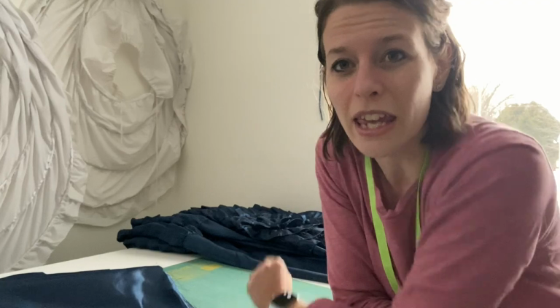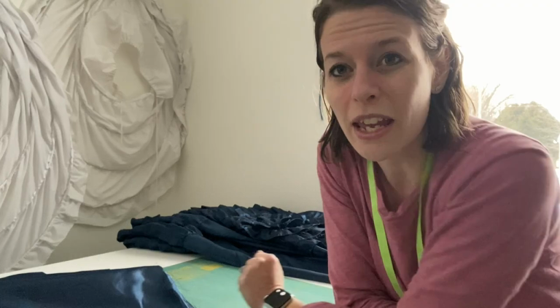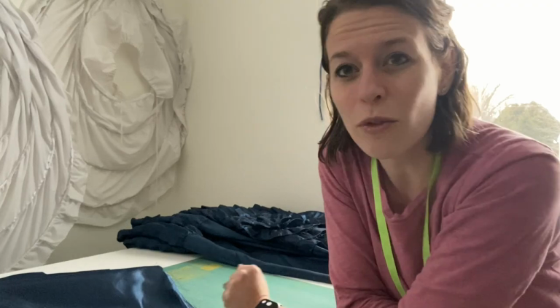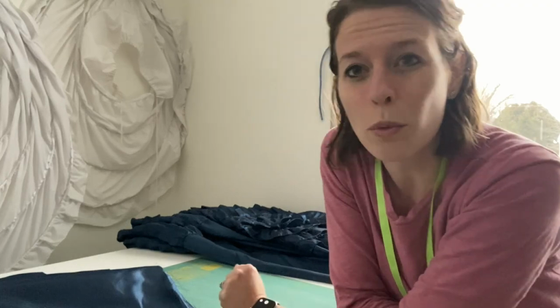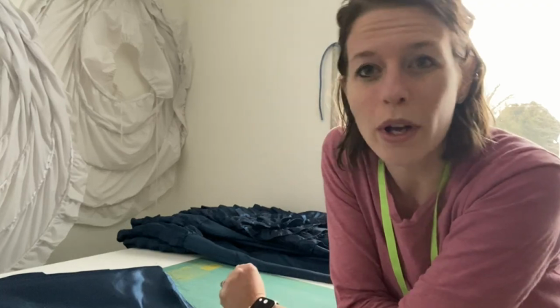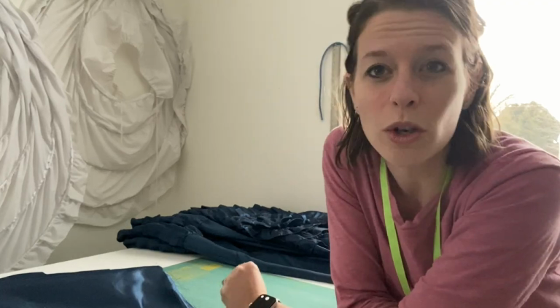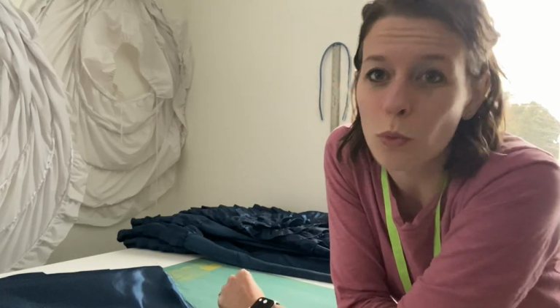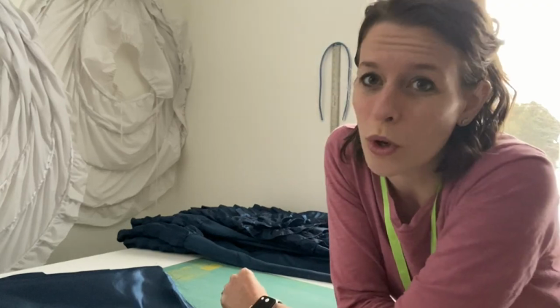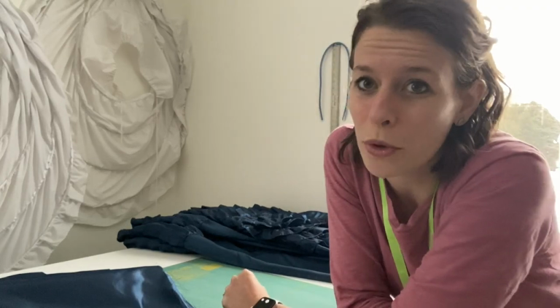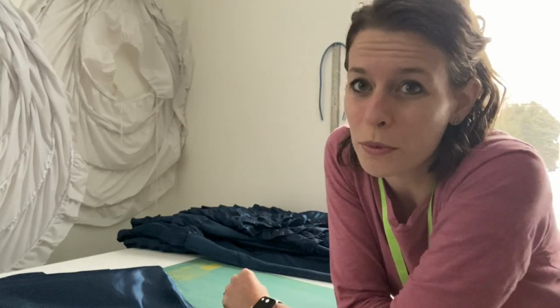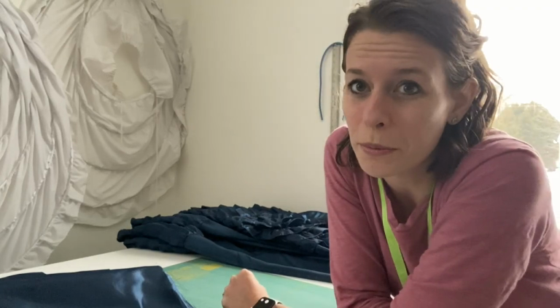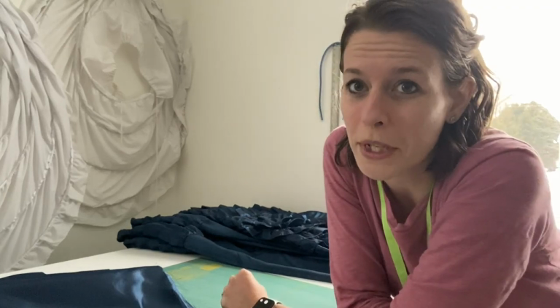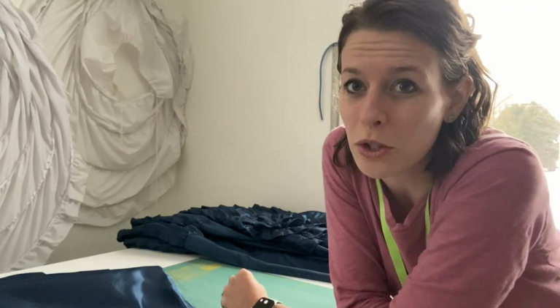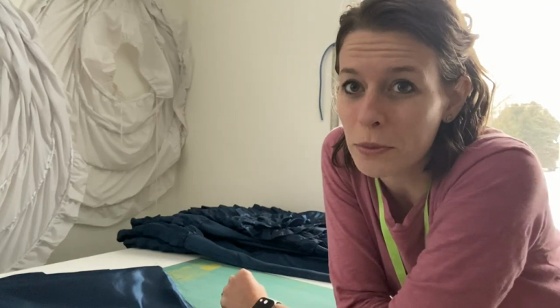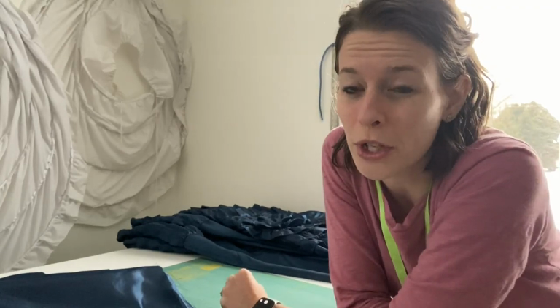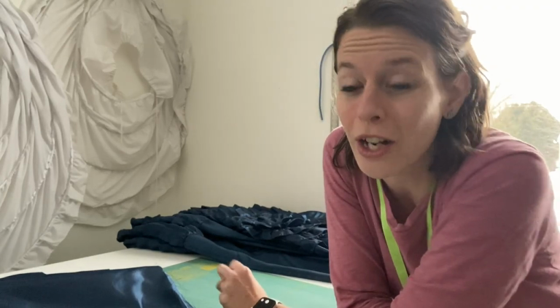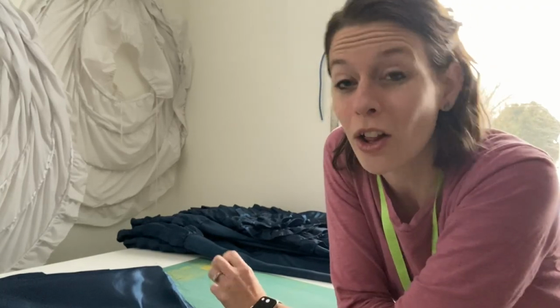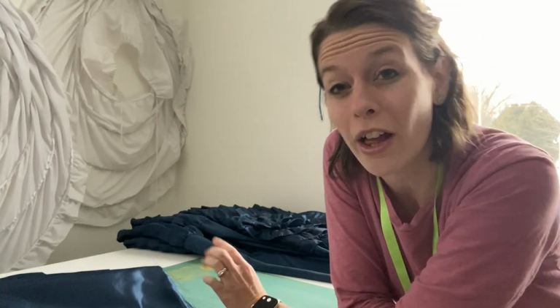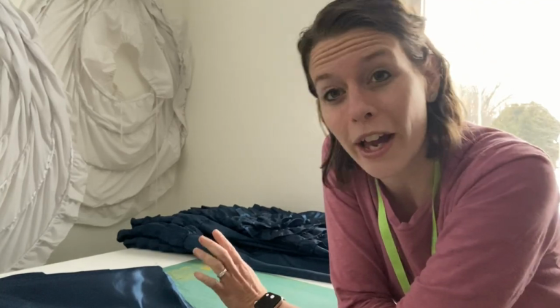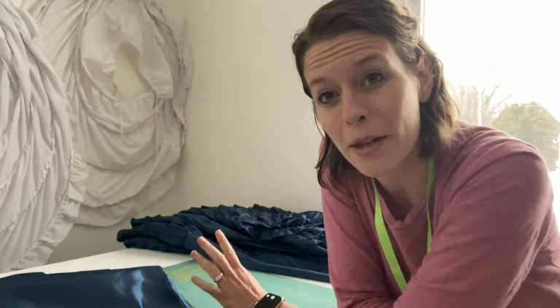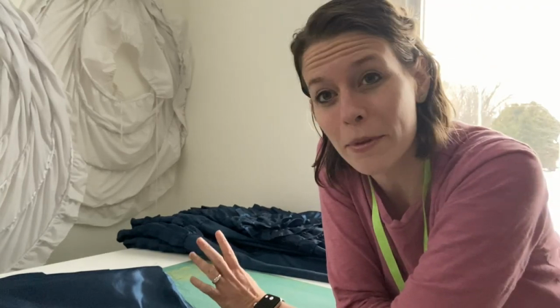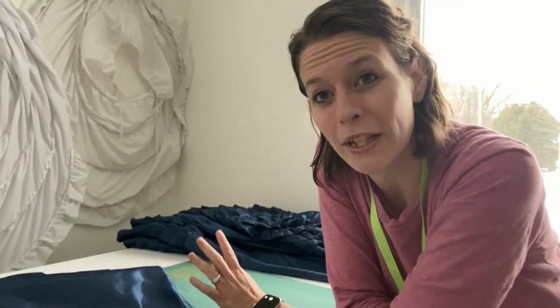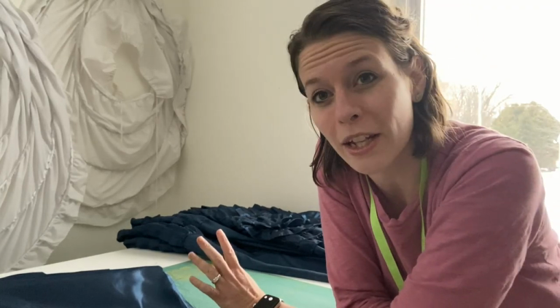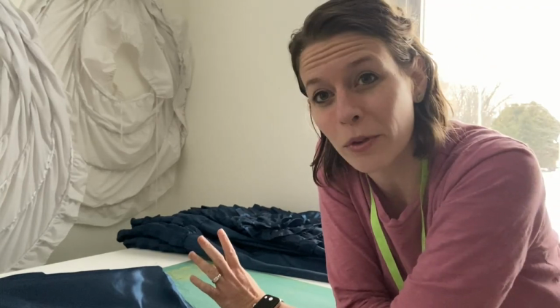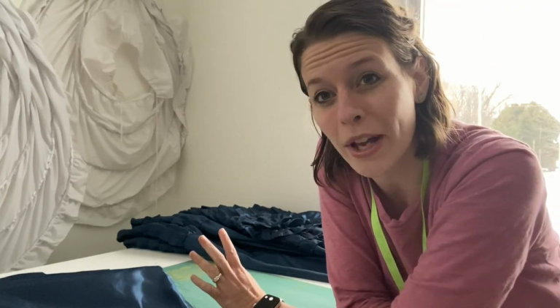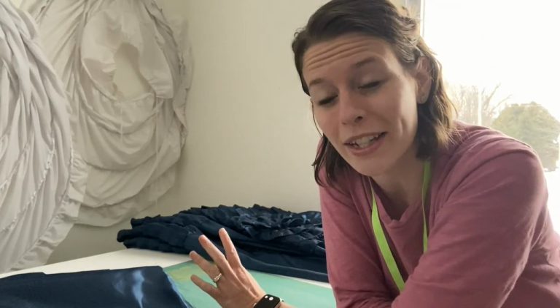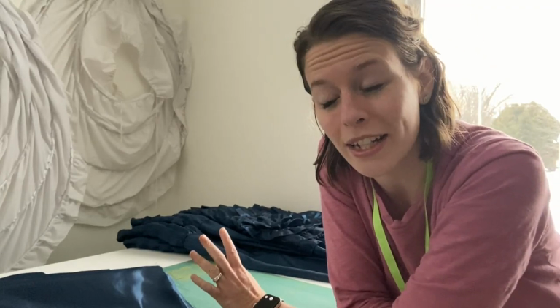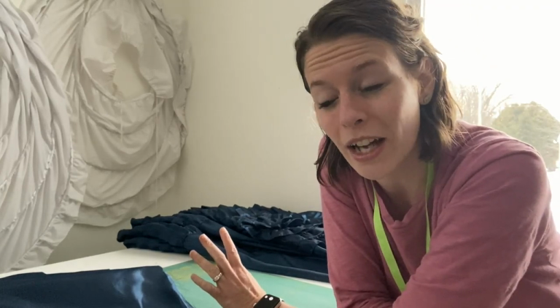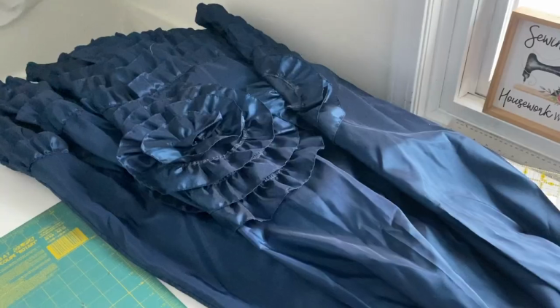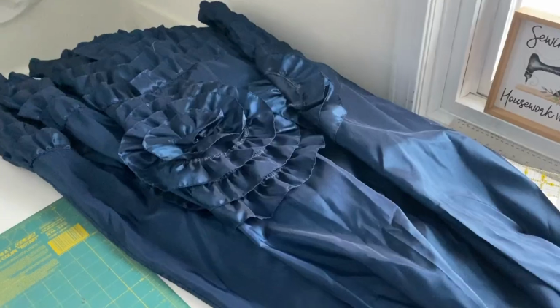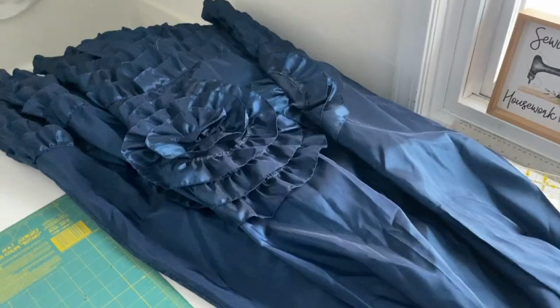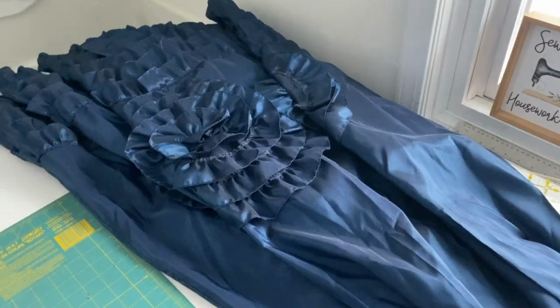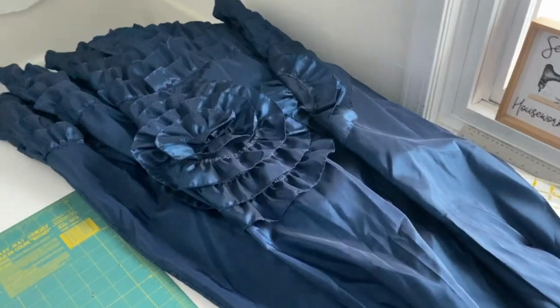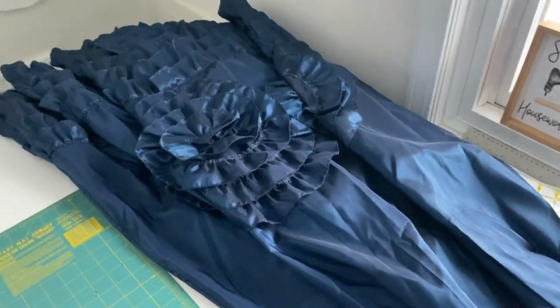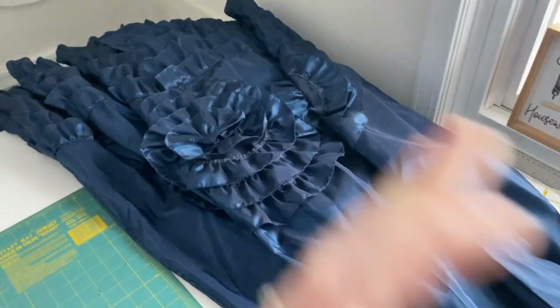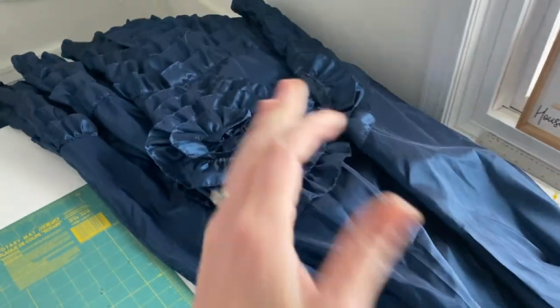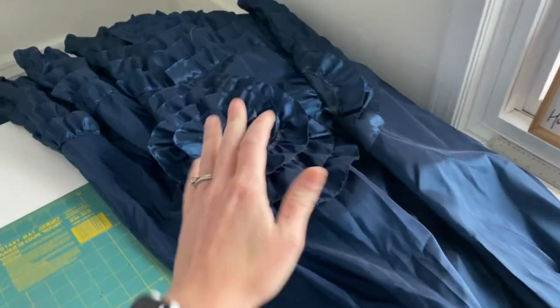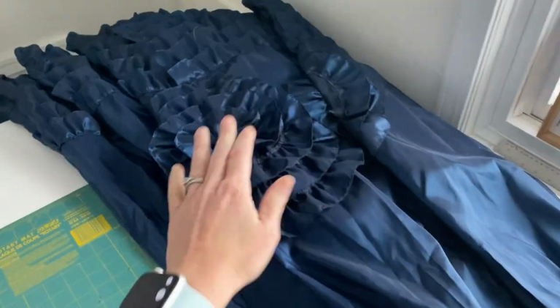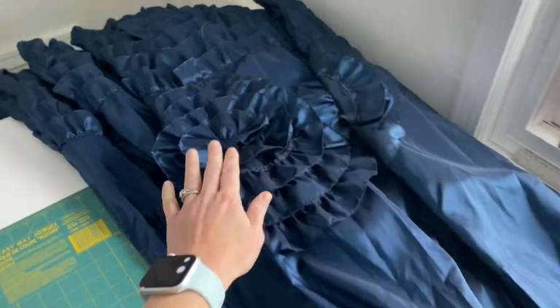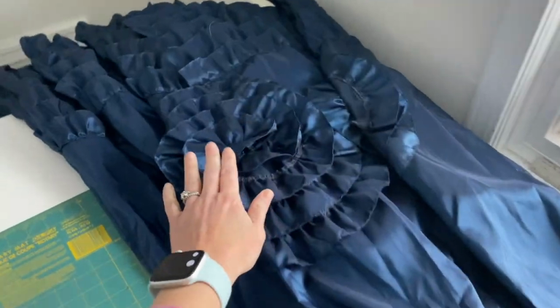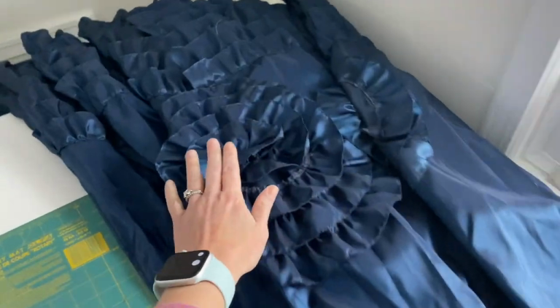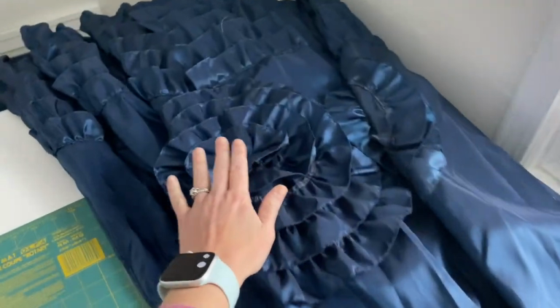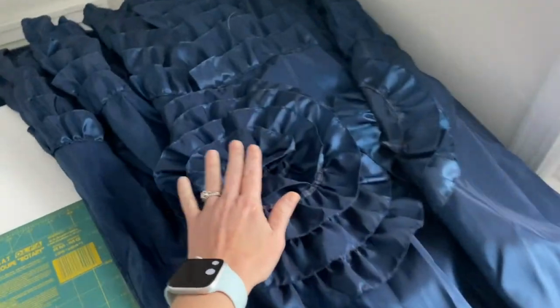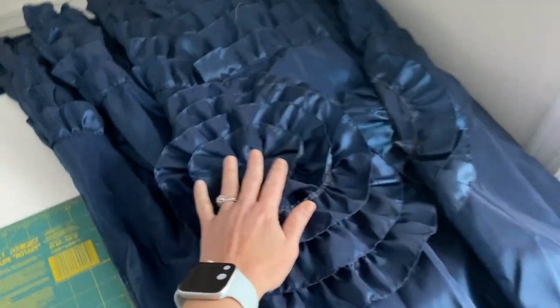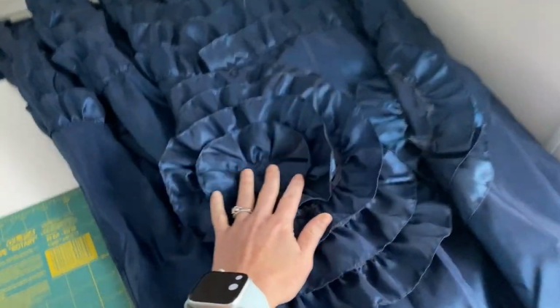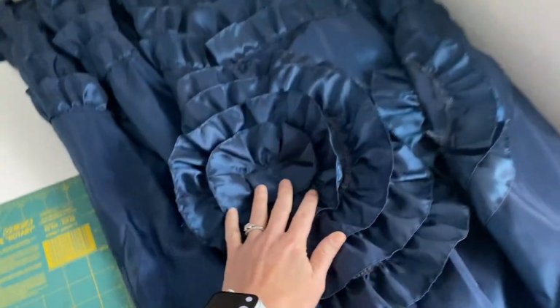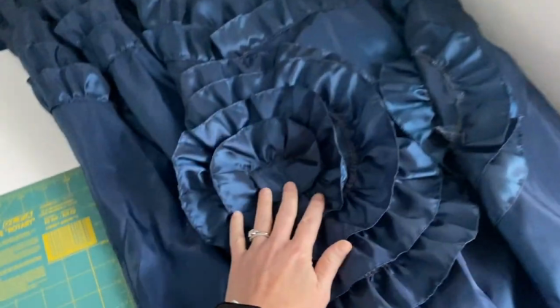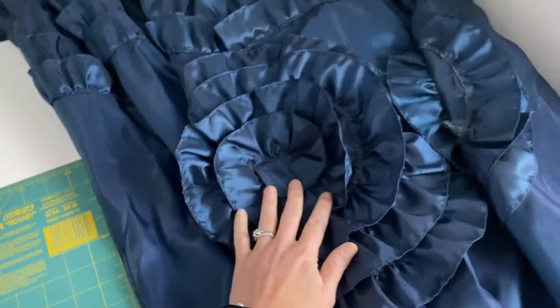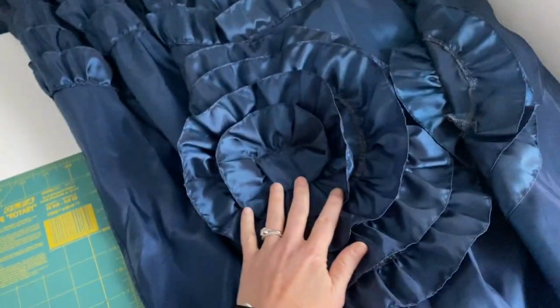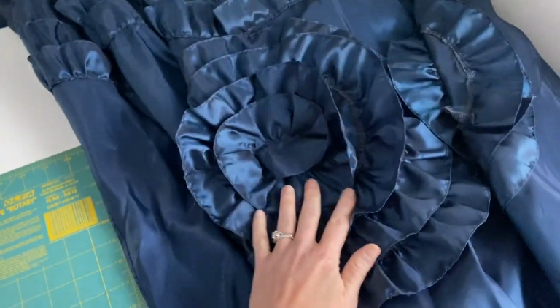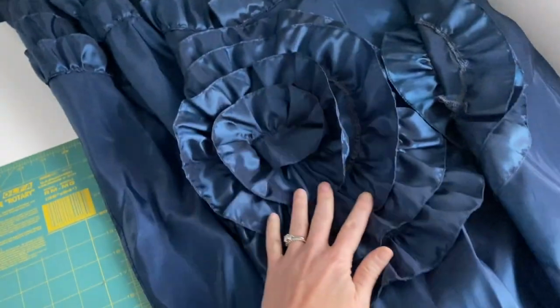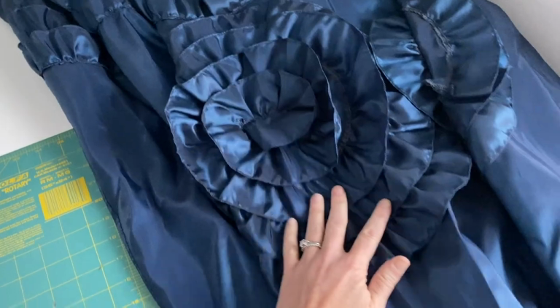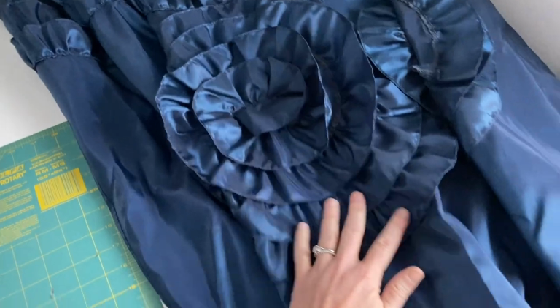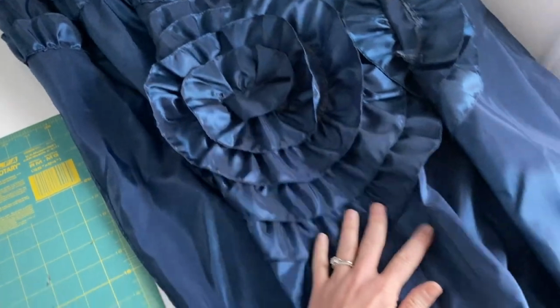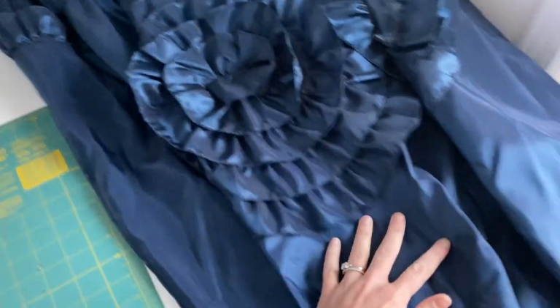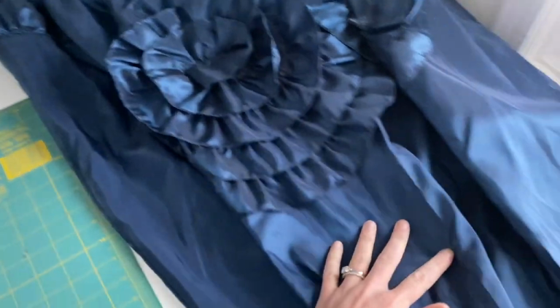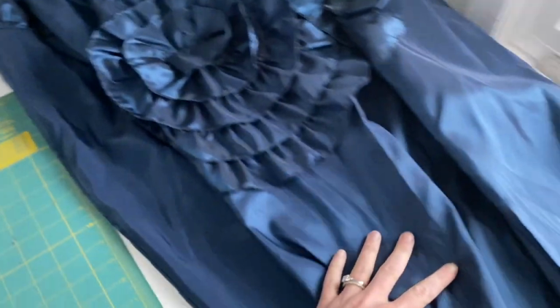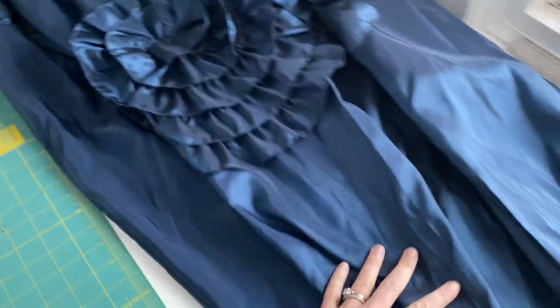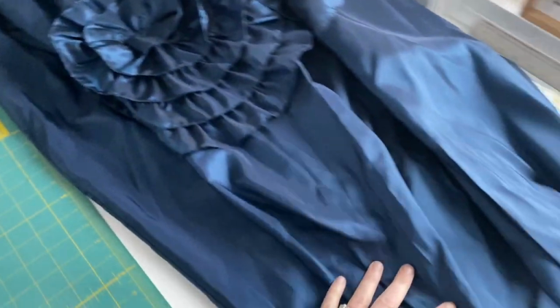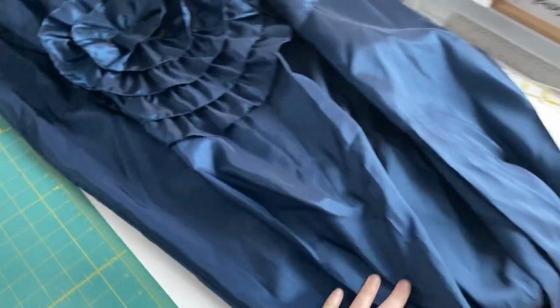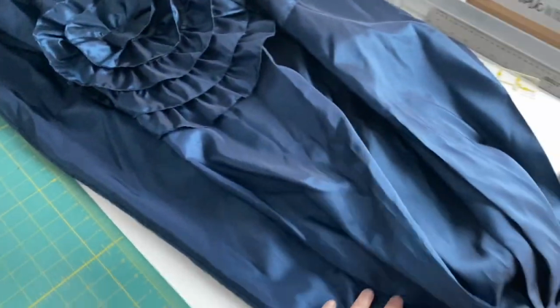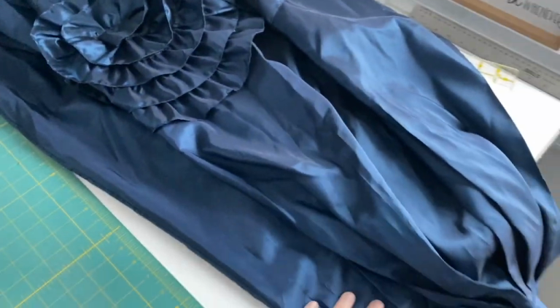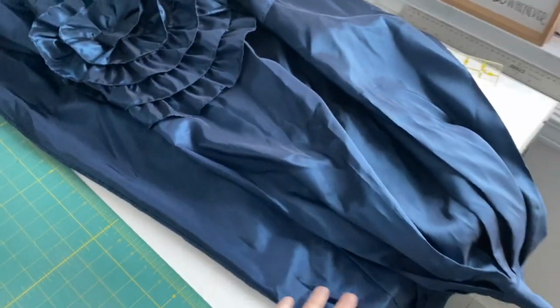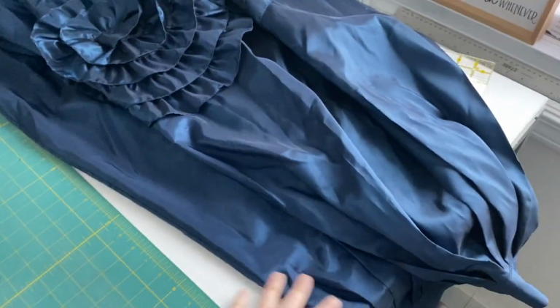Hey everyone, welcome to my YouTube channel. I am The Tailorette and I'm going to finish the Jackie Kennedy dress that I started two years ago.